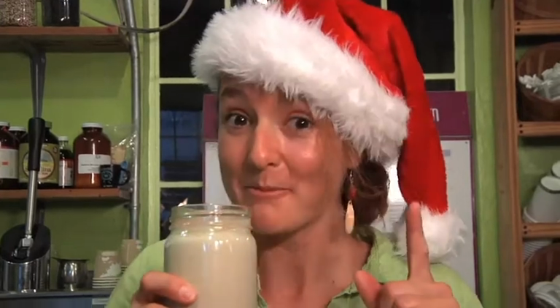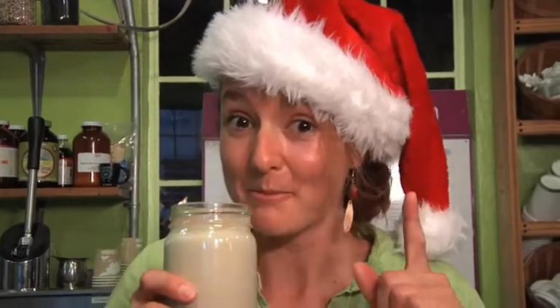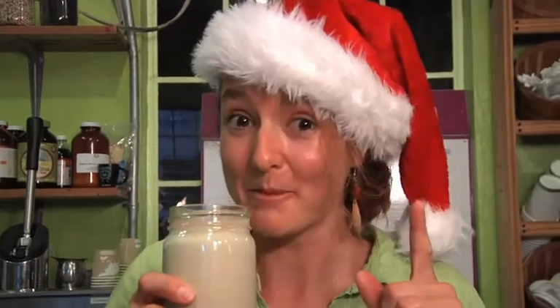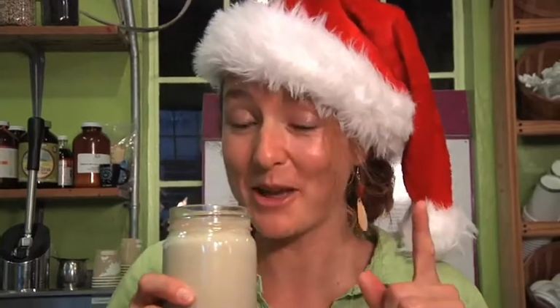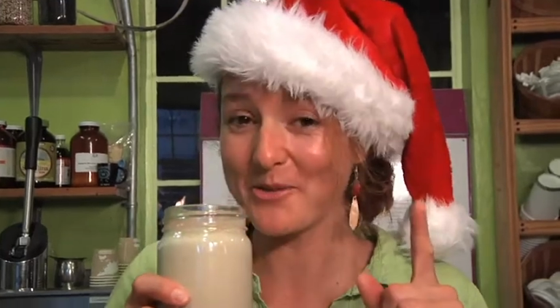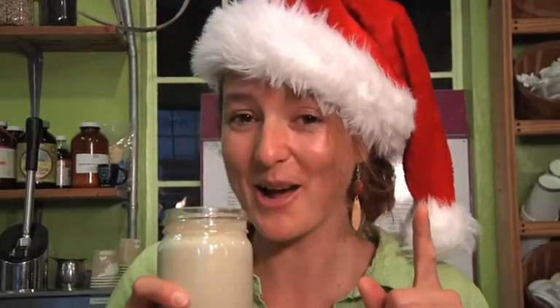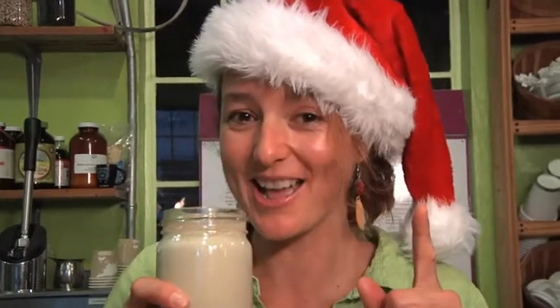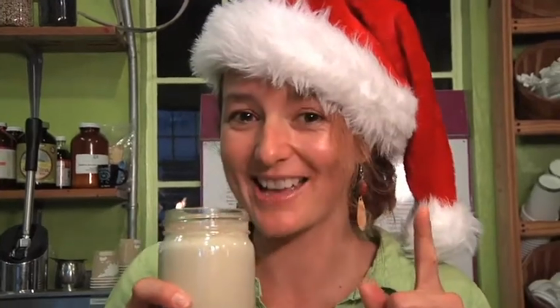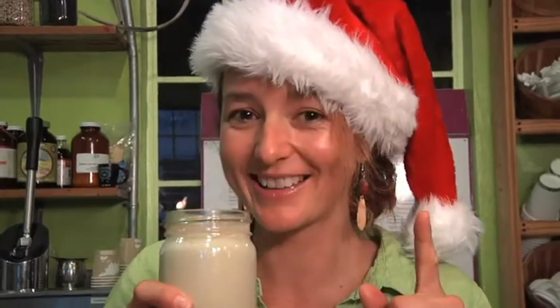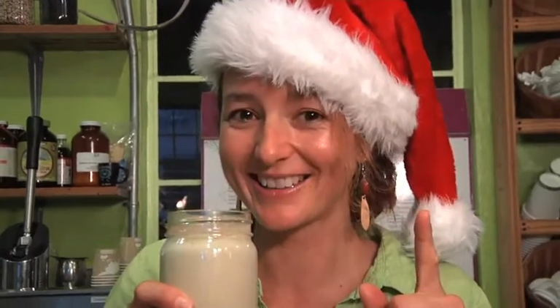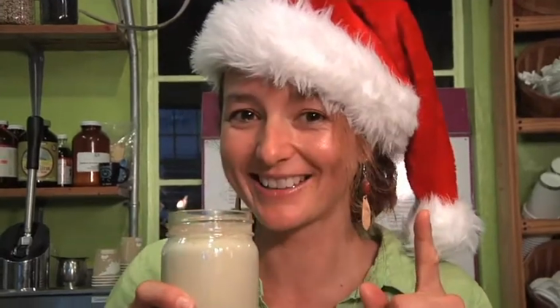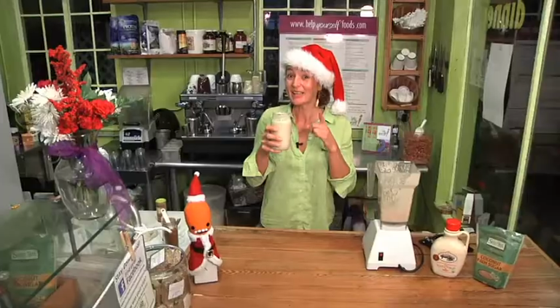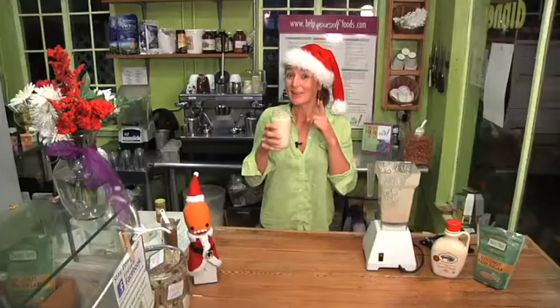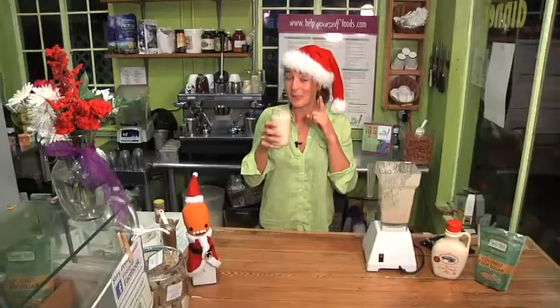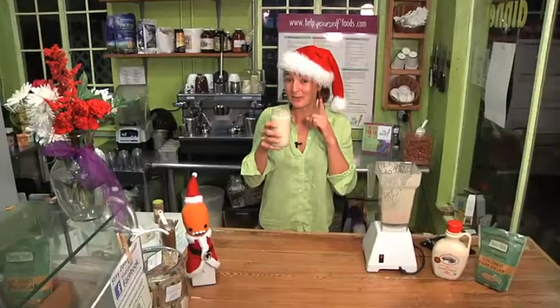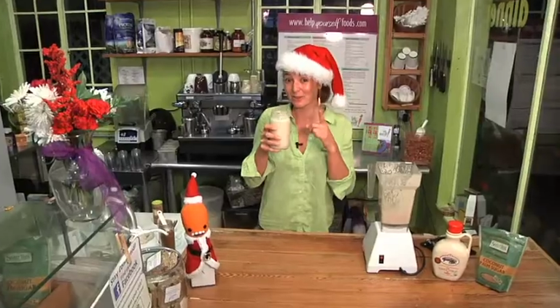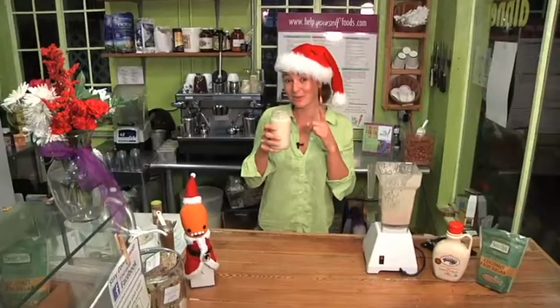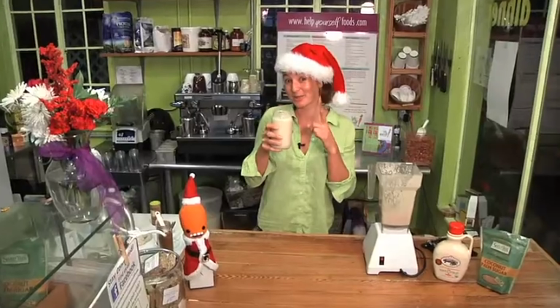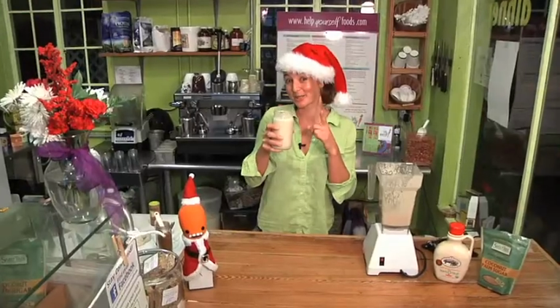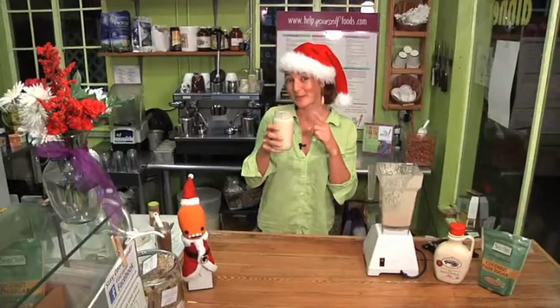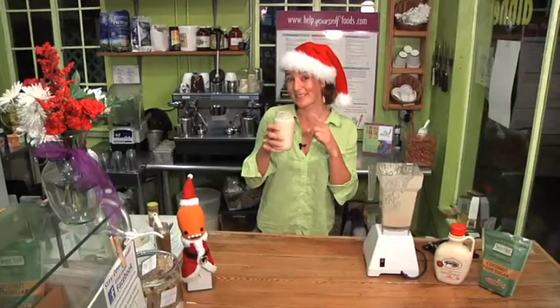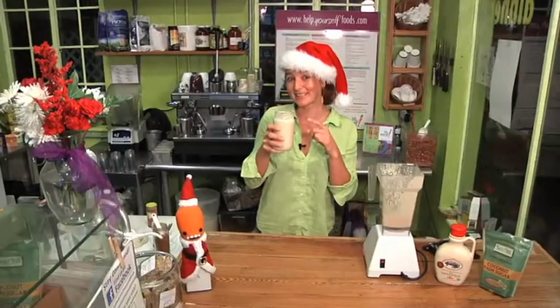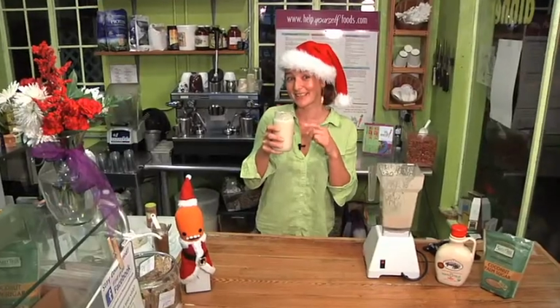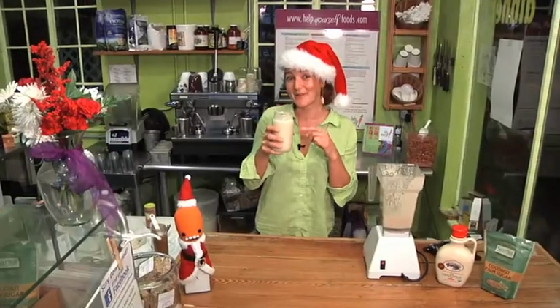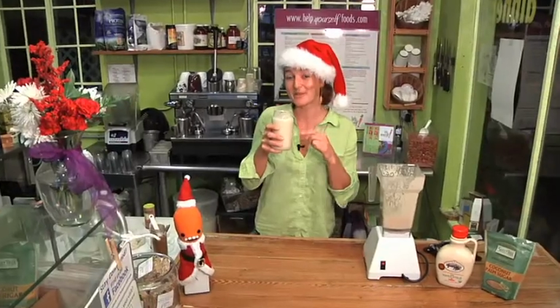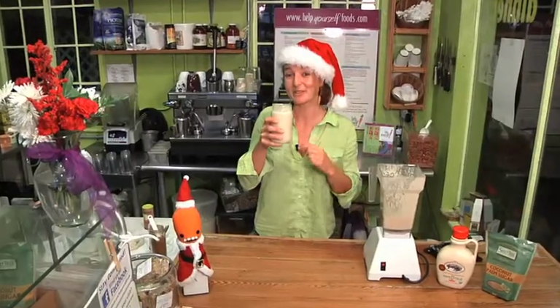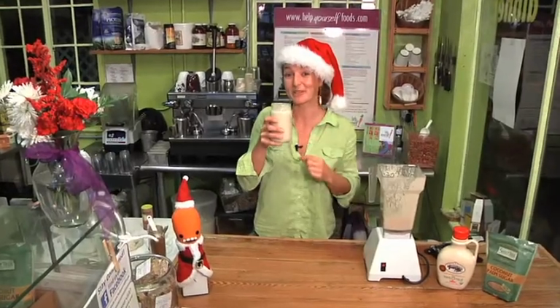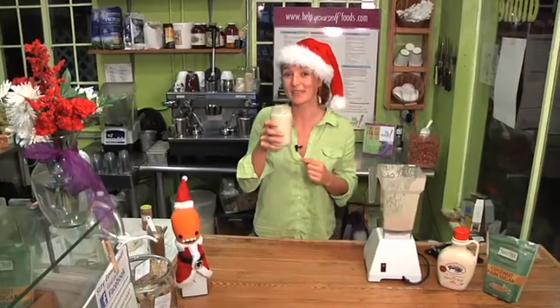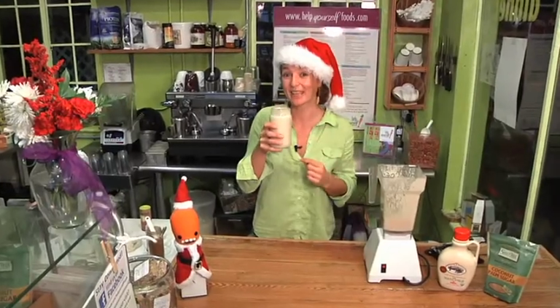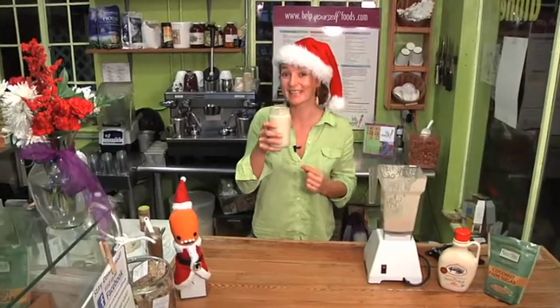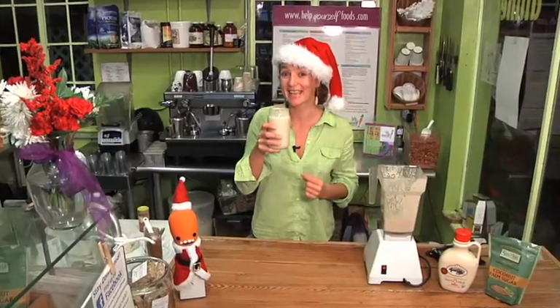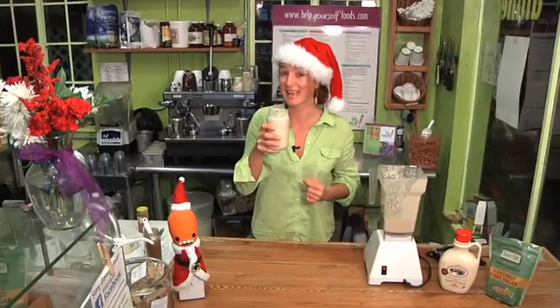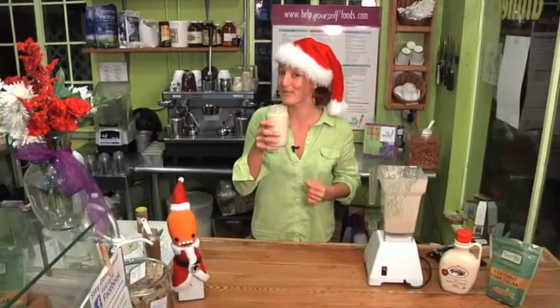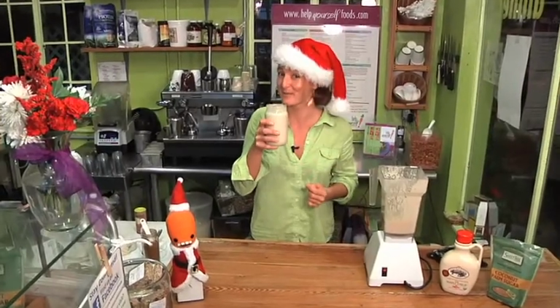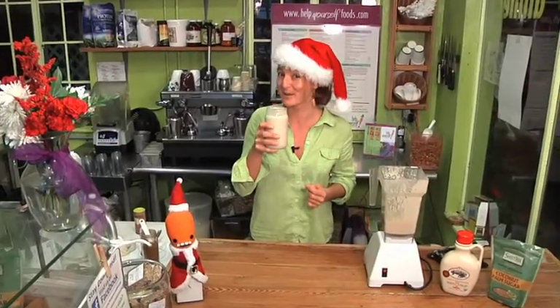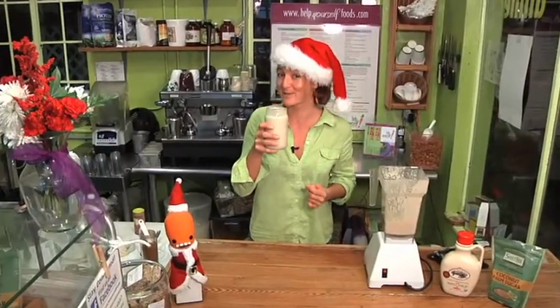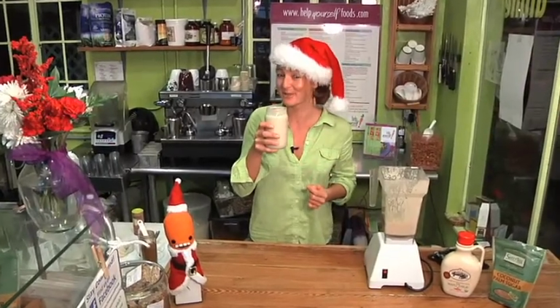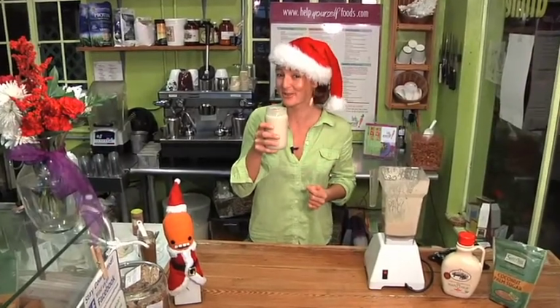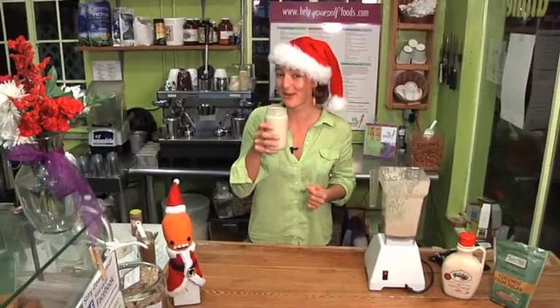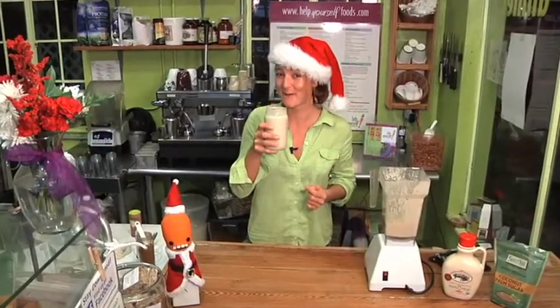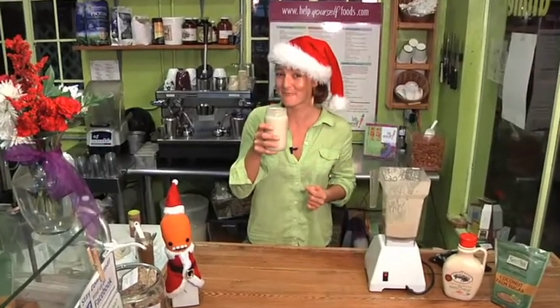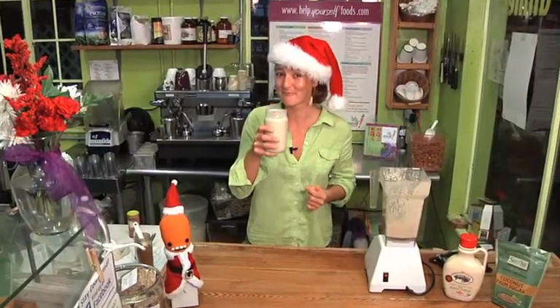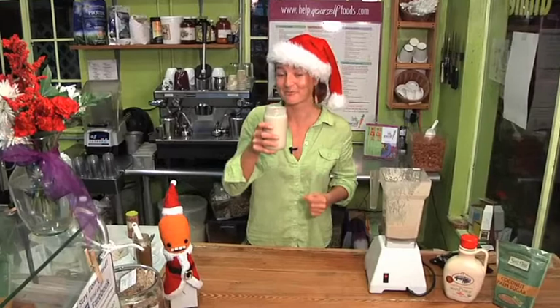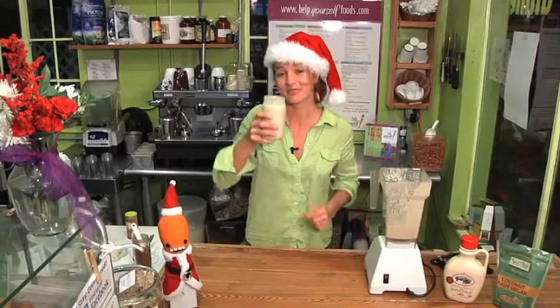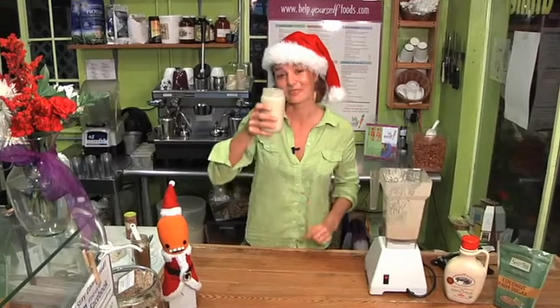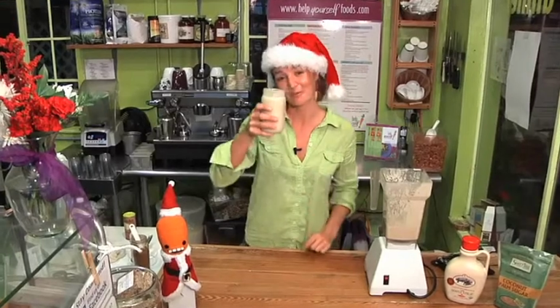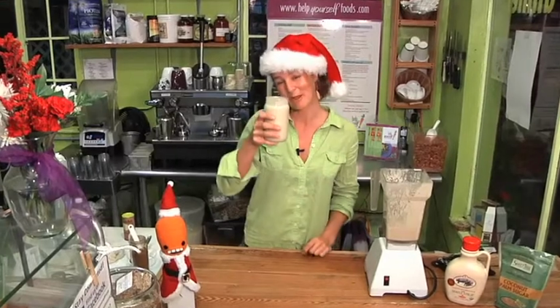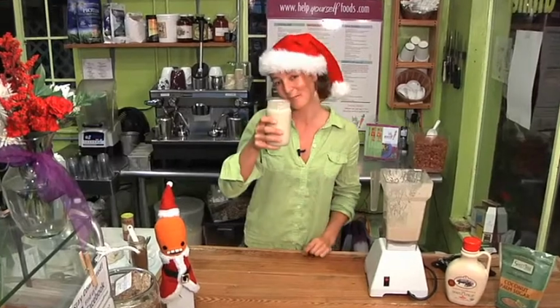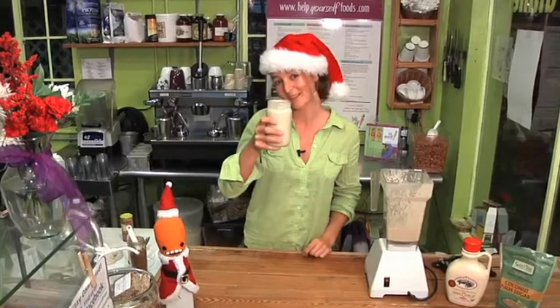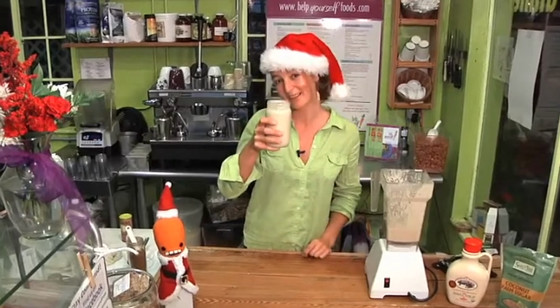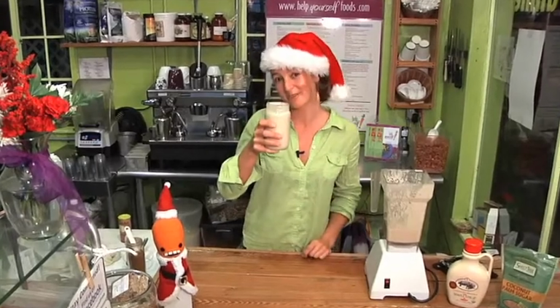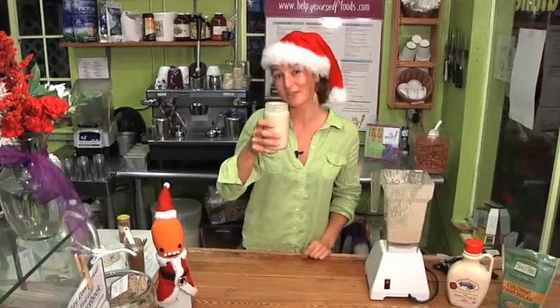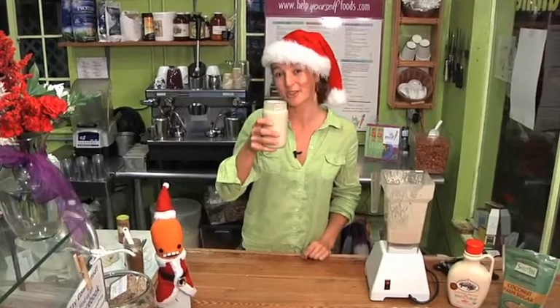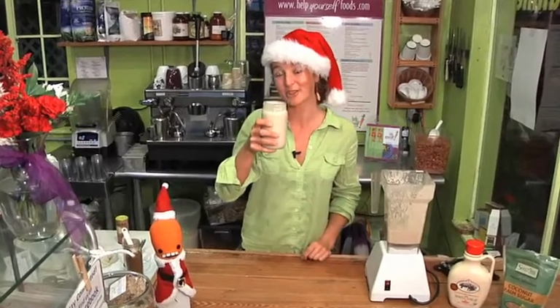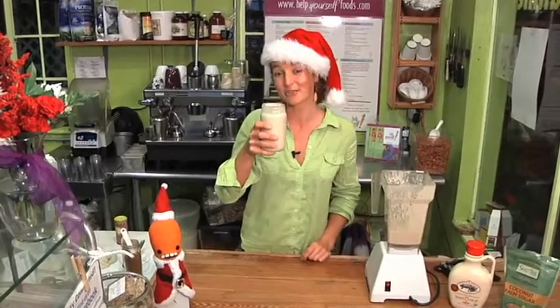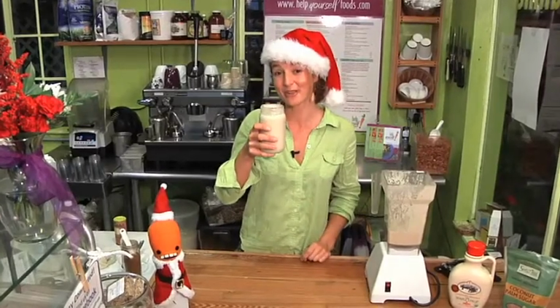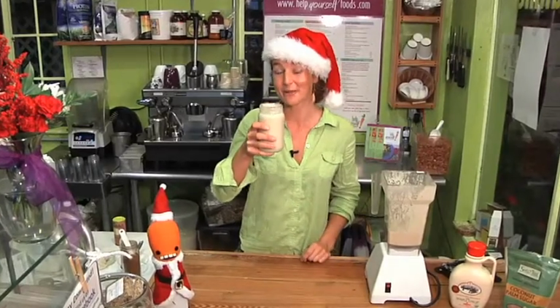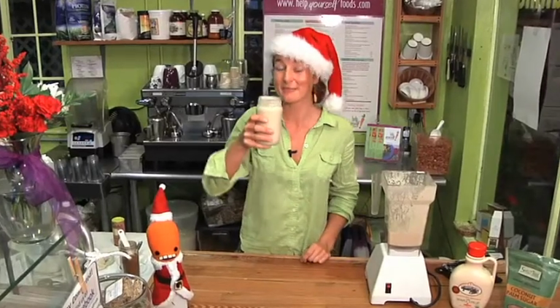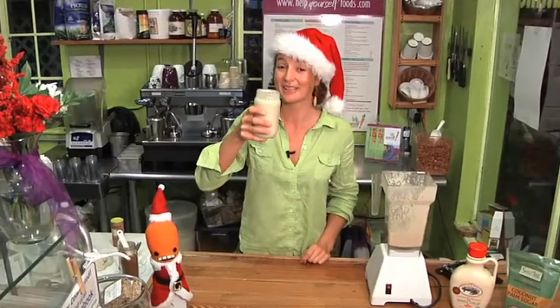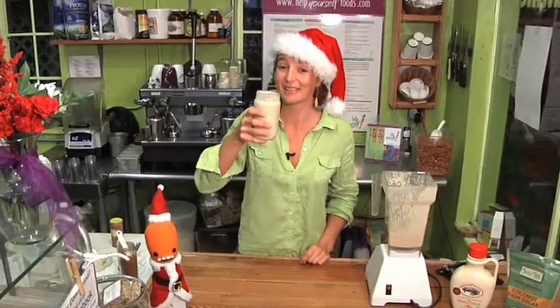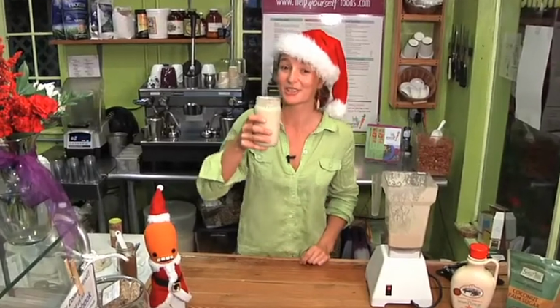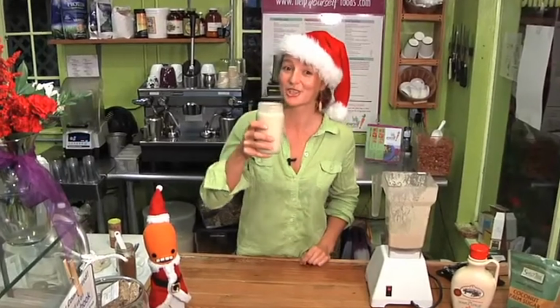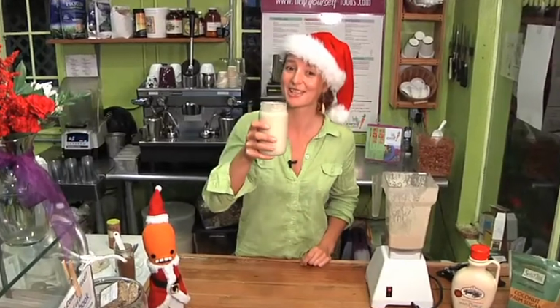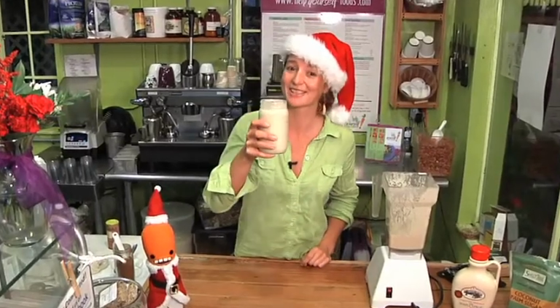By the way, if you do want to spice it up don't forget to add the bourbon or the rum. From Help Yourself to you and your family — cheers.